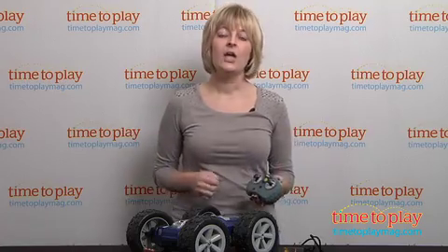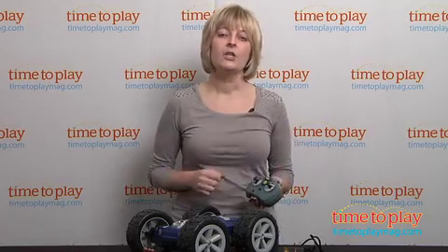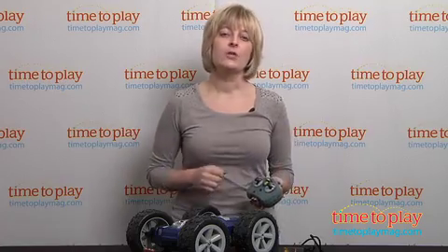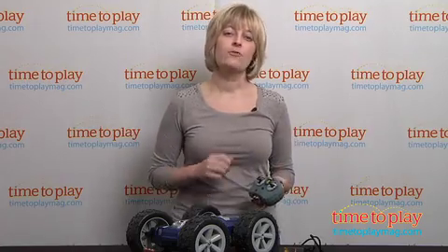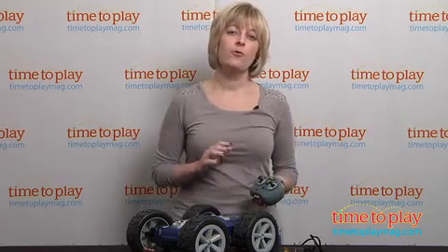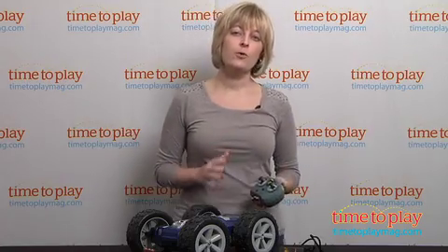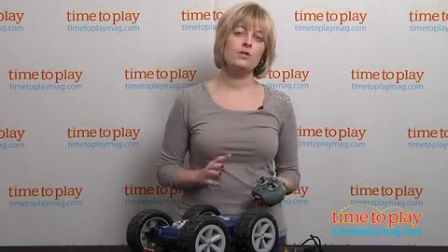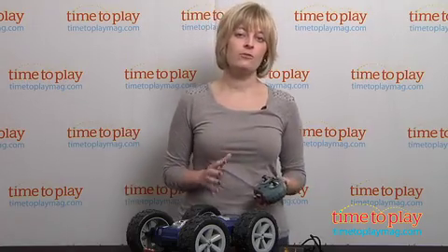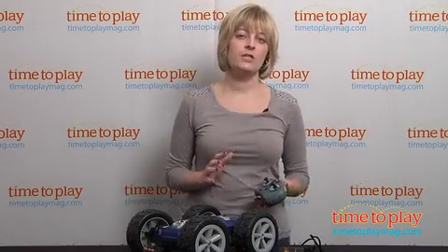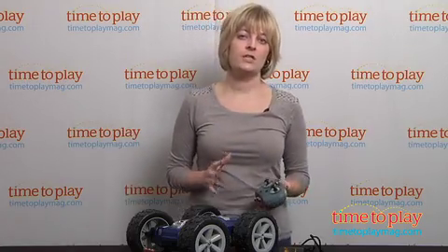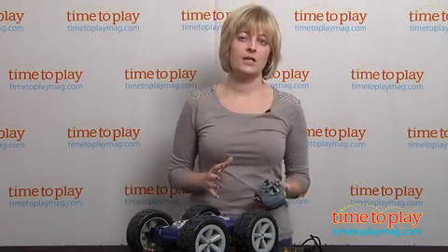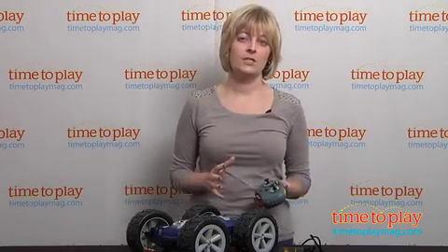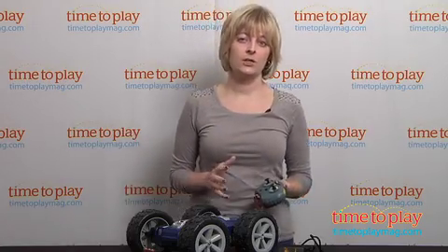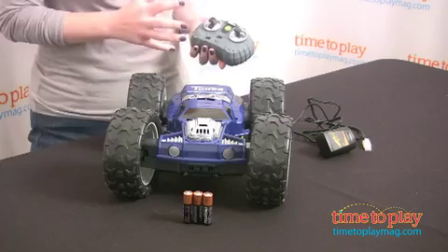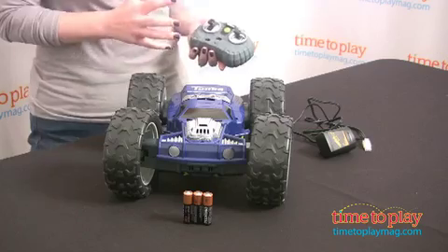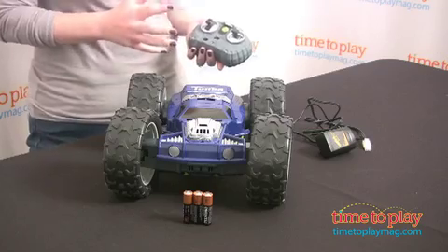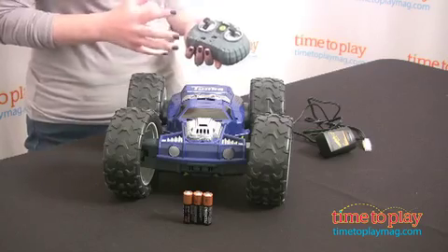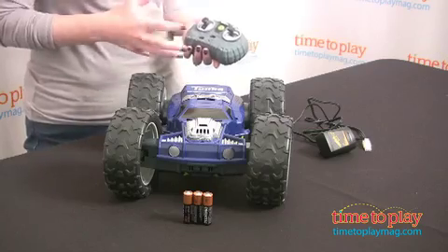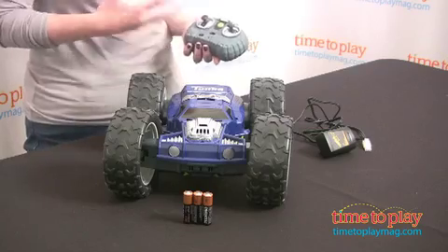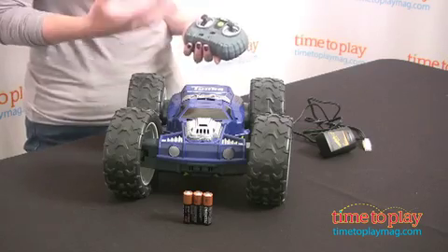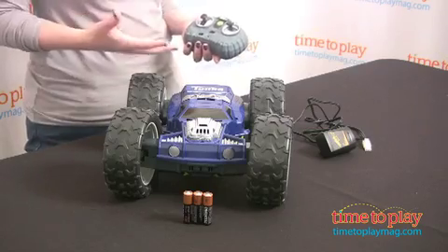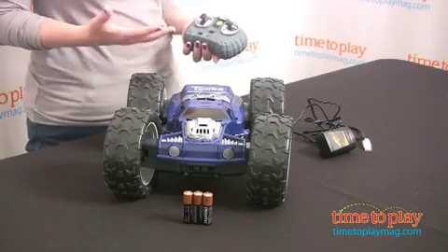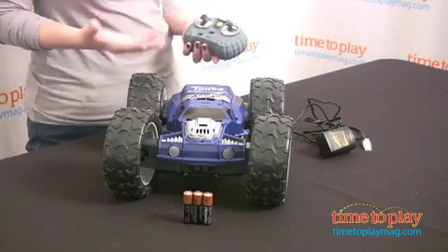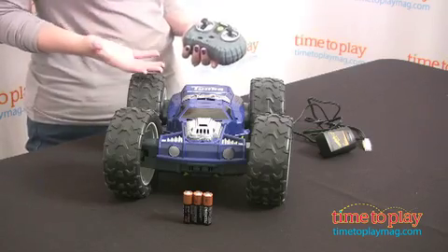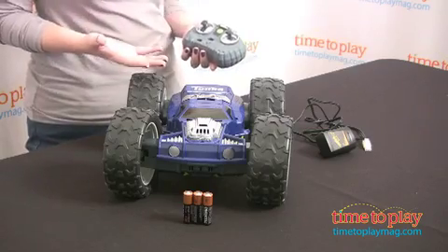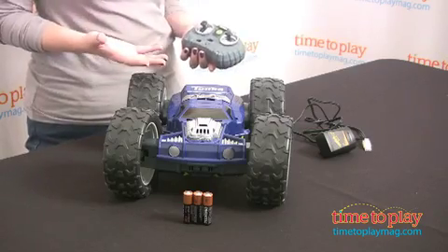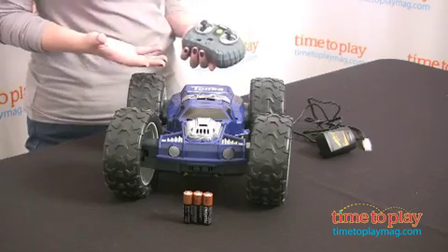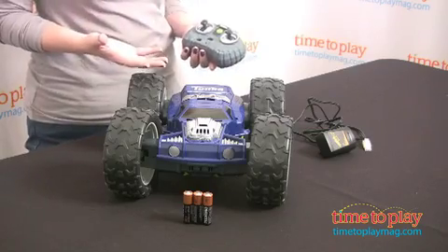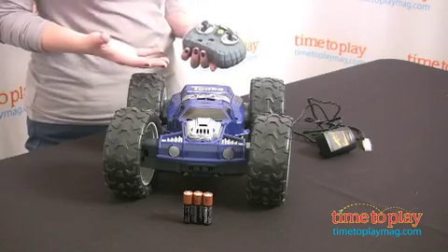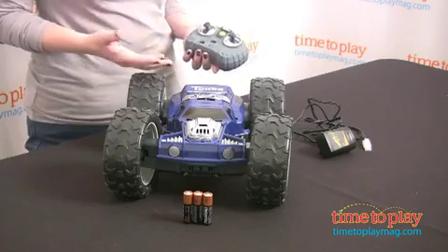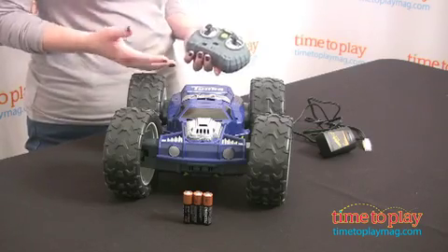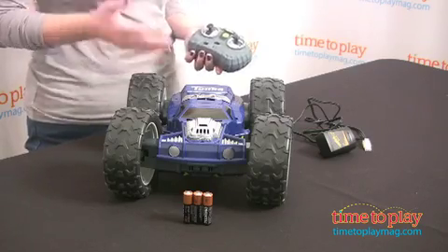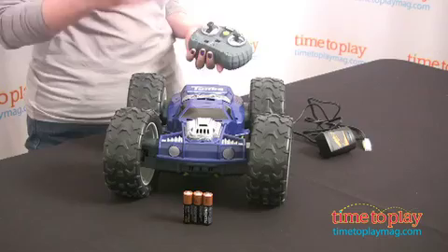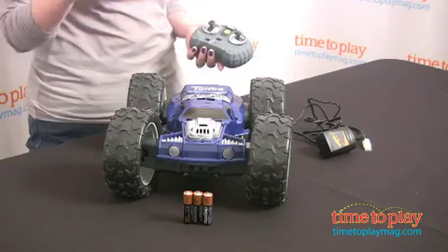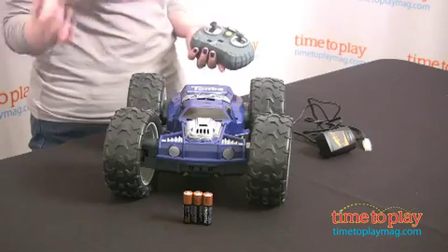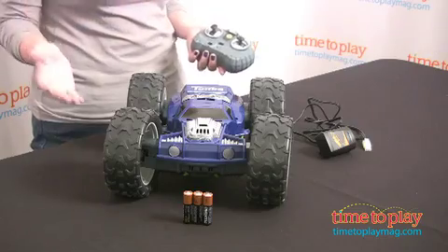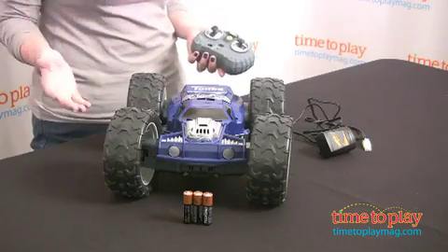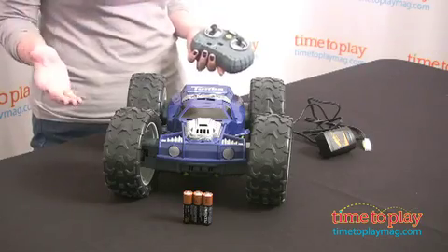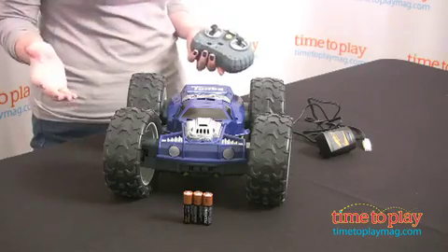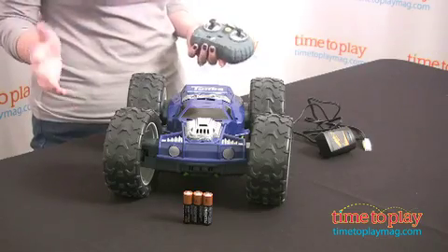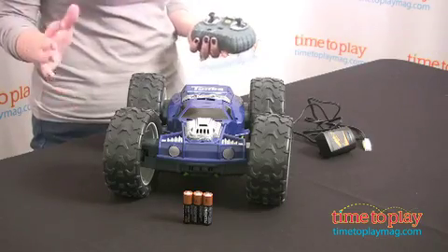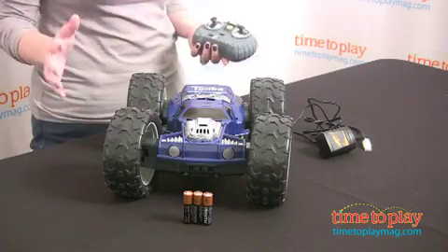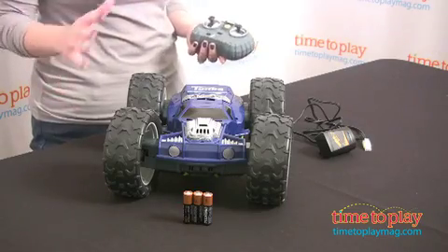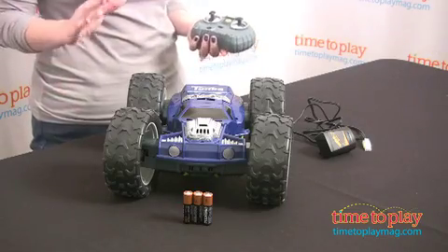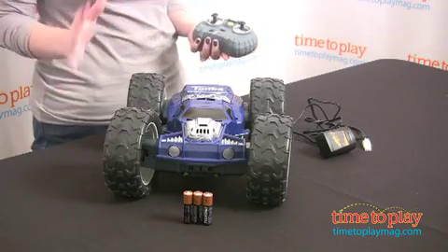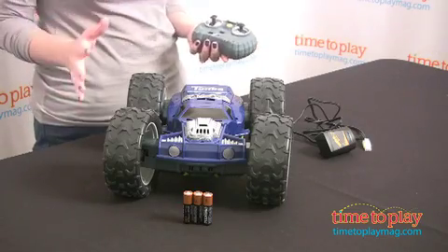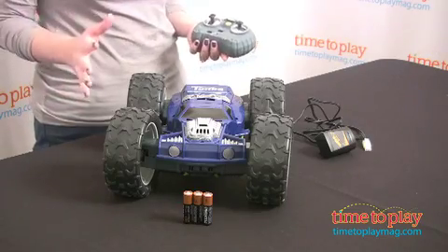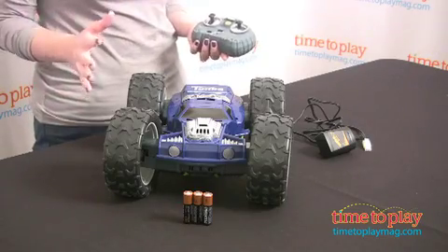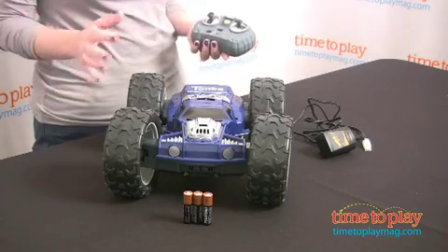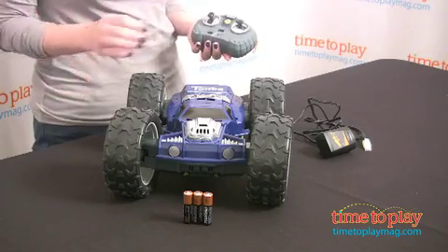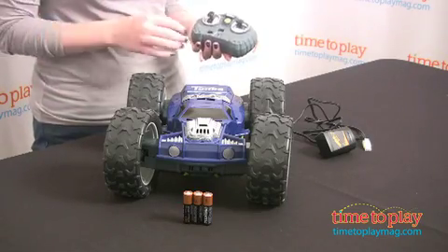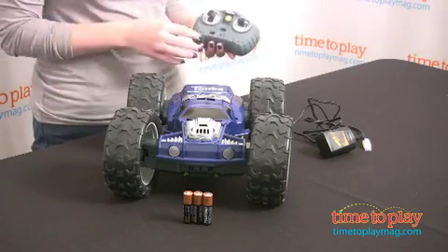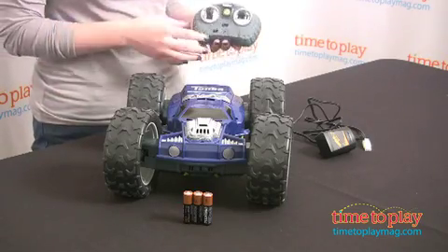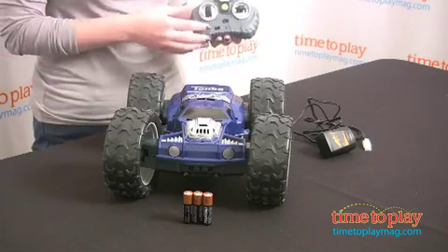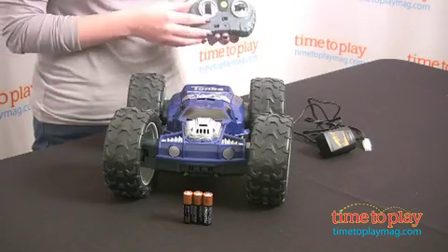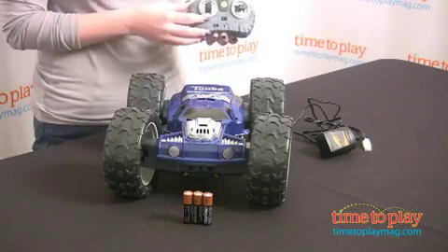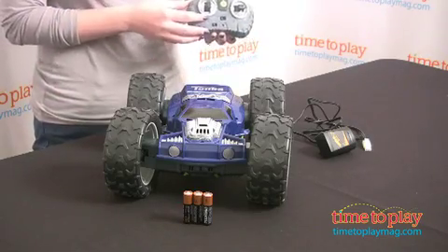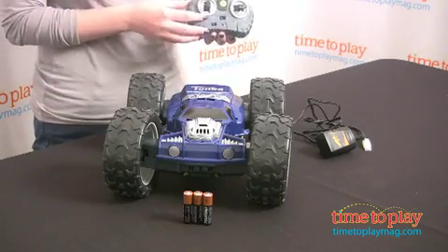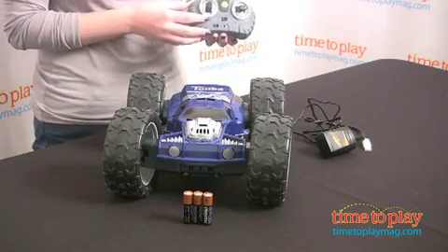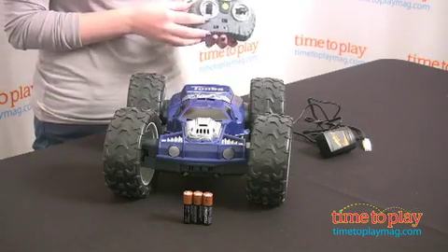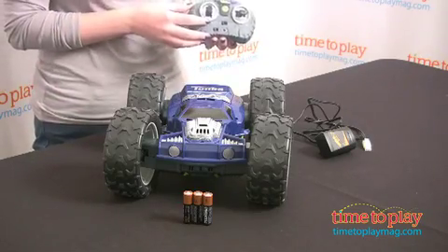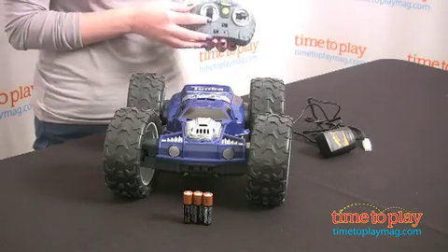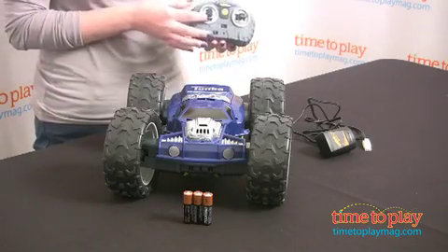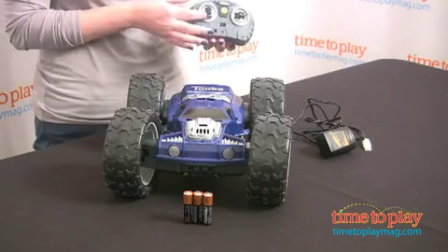There are four different stunts that you can create. It comes with instructions for those, but you can also create your own, so that's going to be a lot of fun. And it's really easy to control.